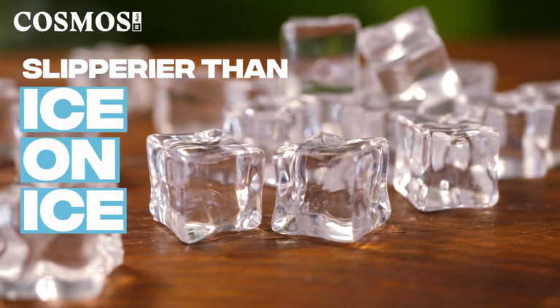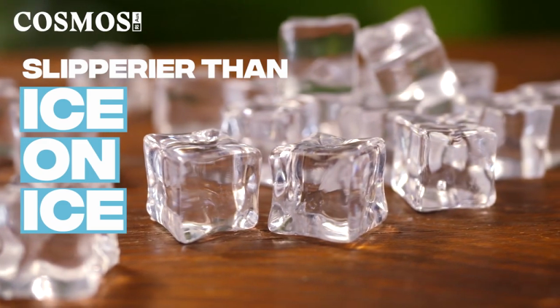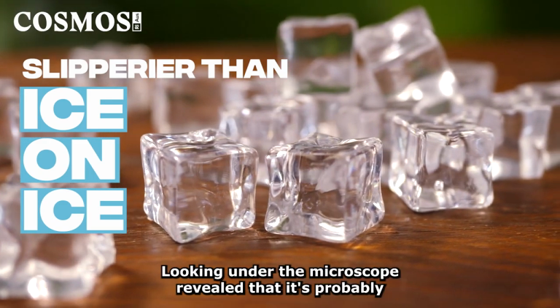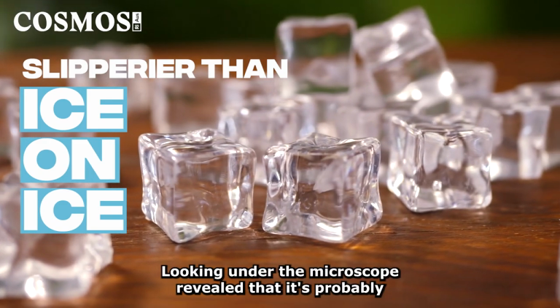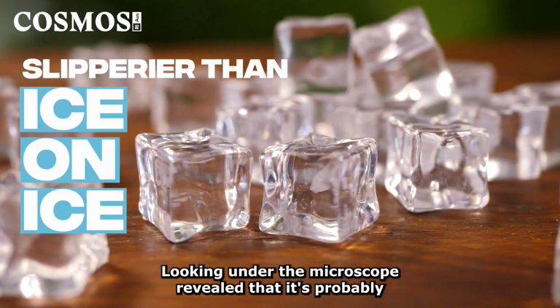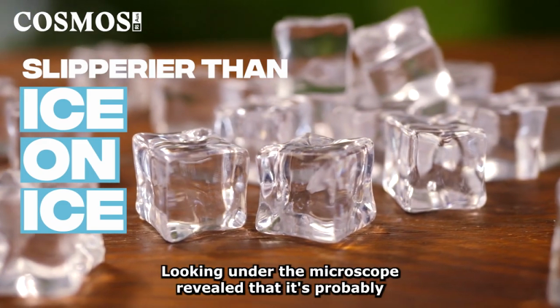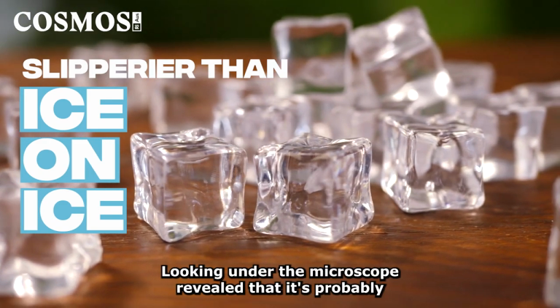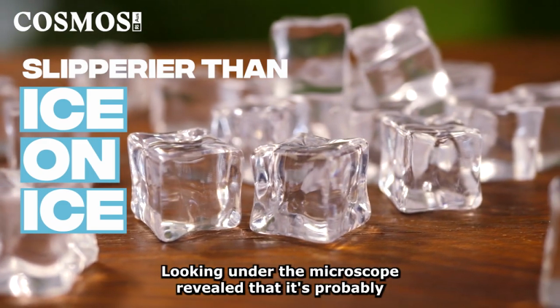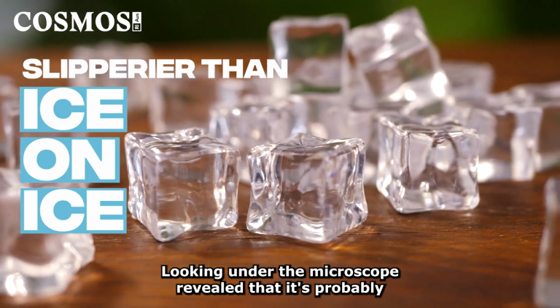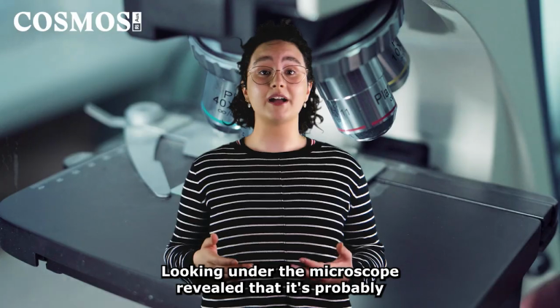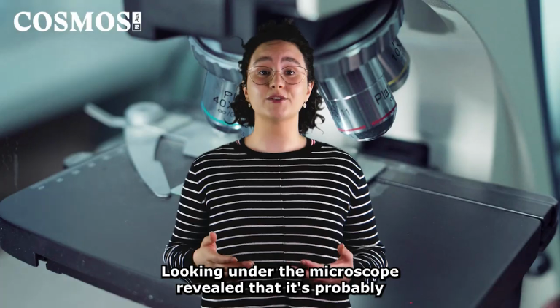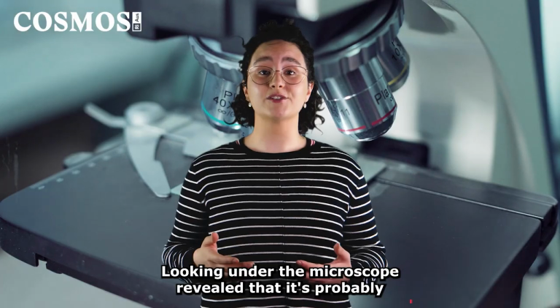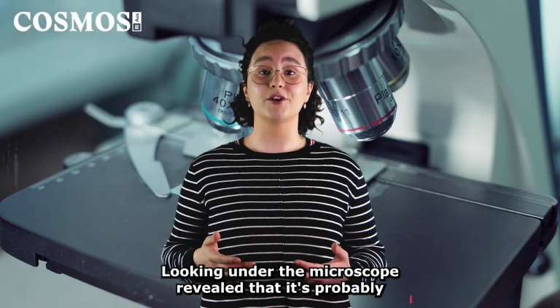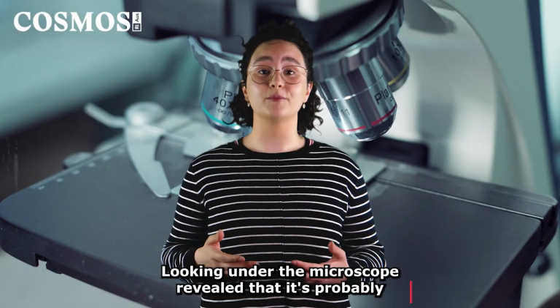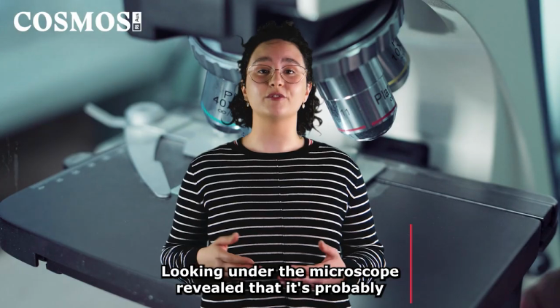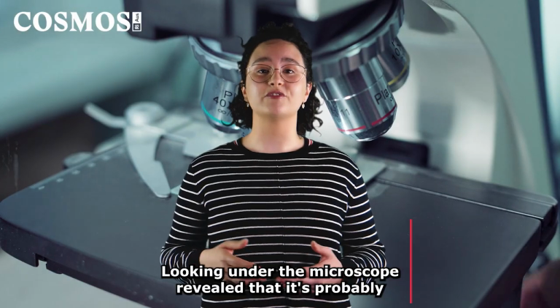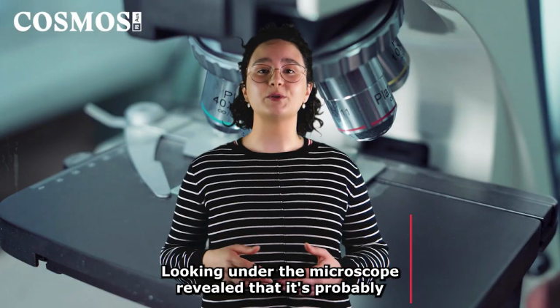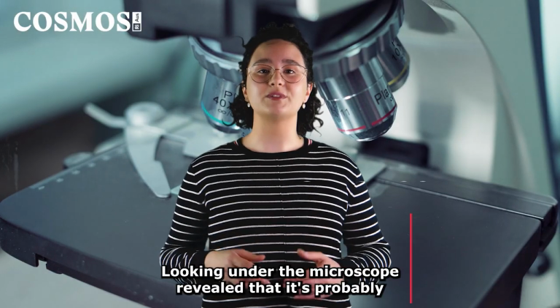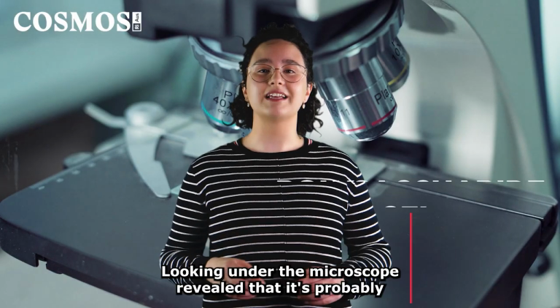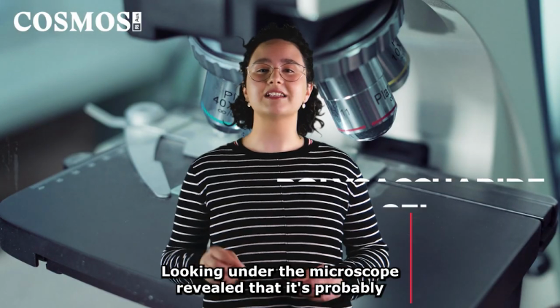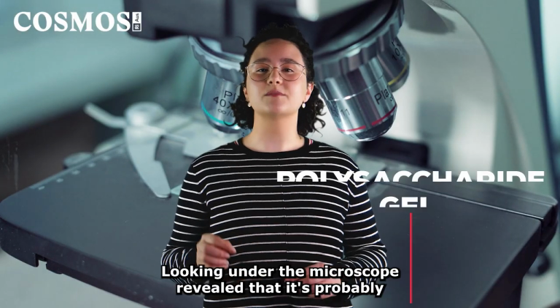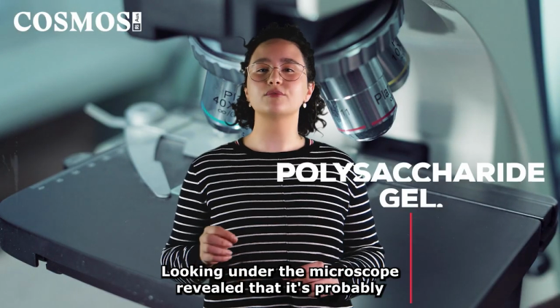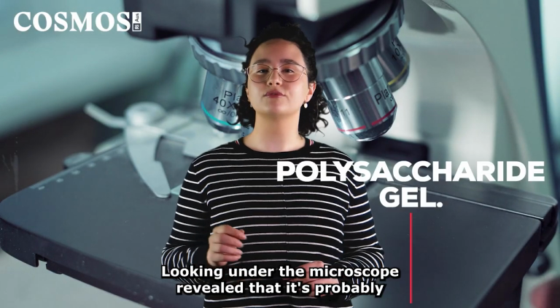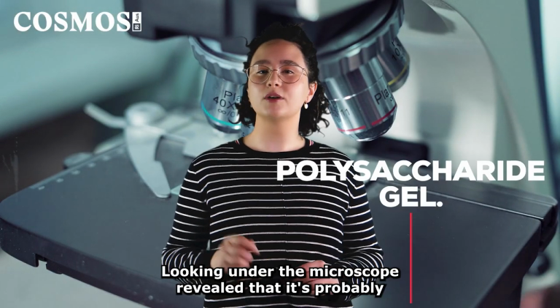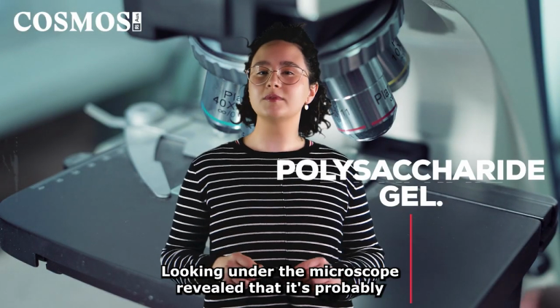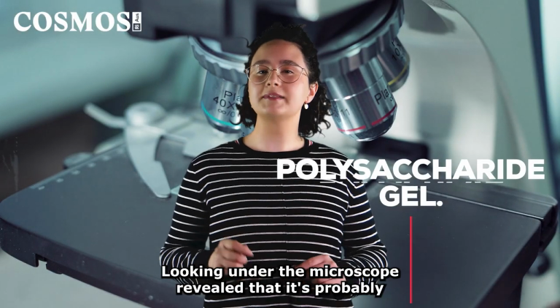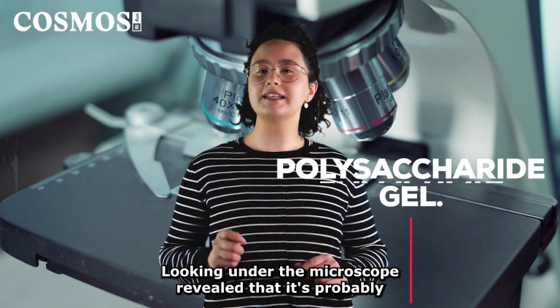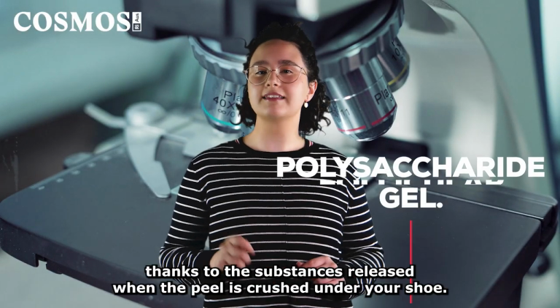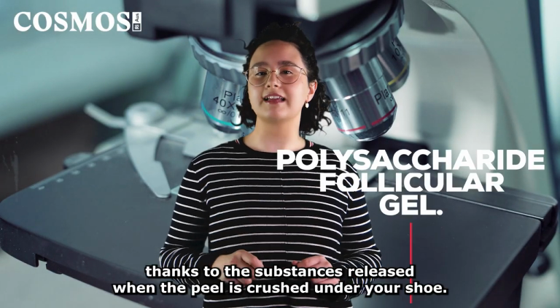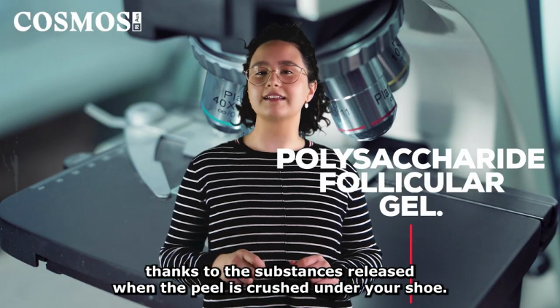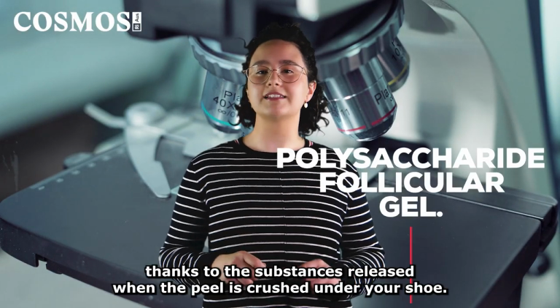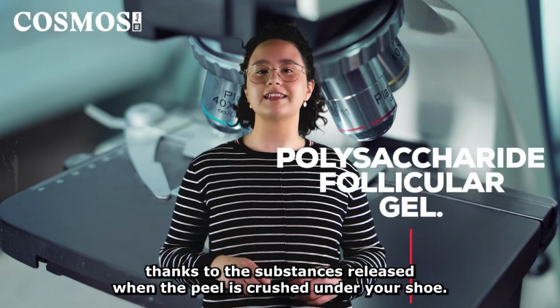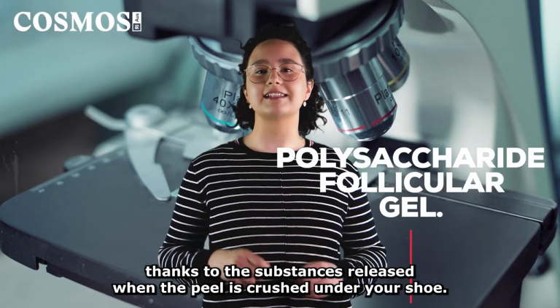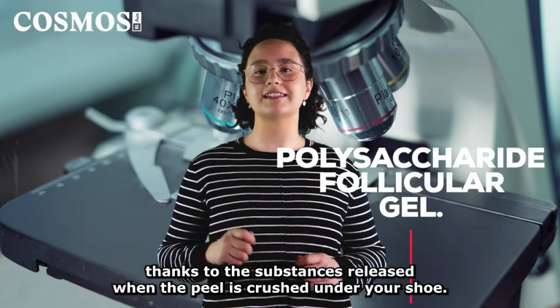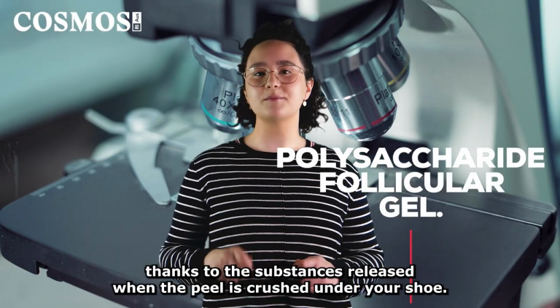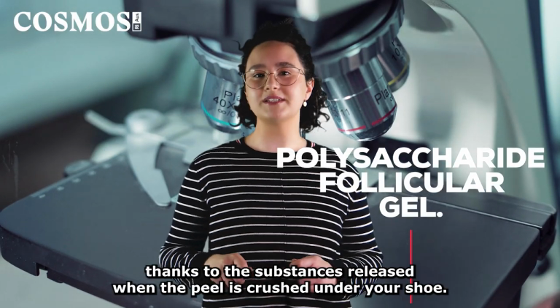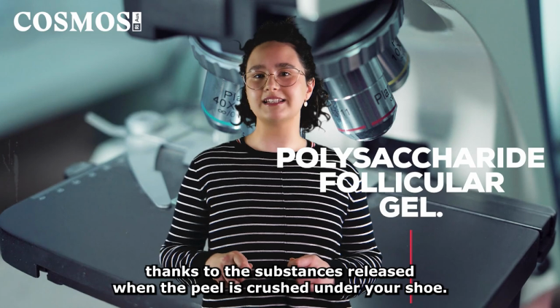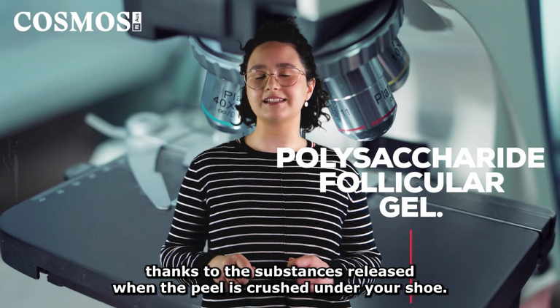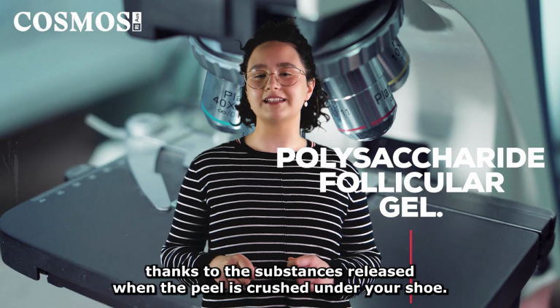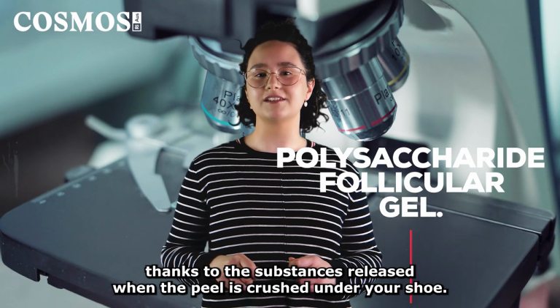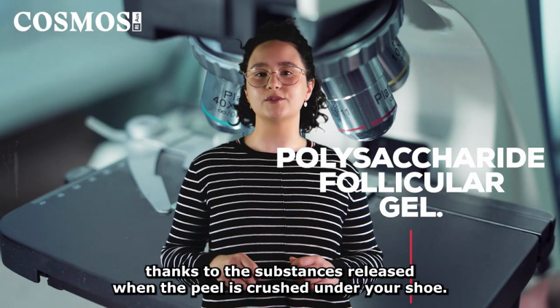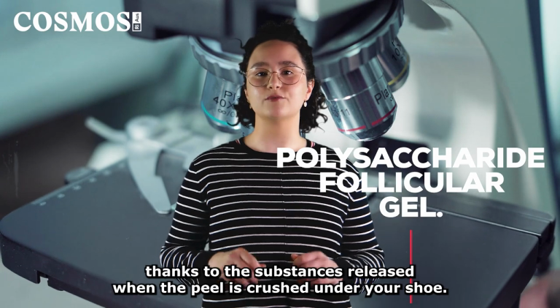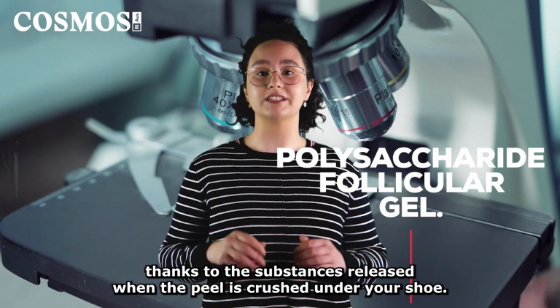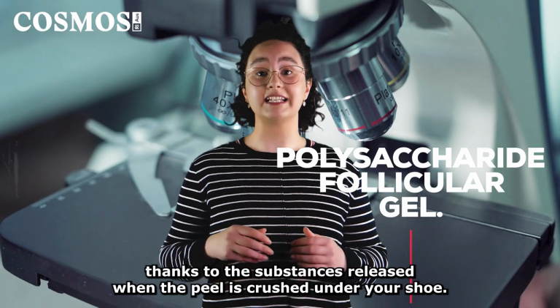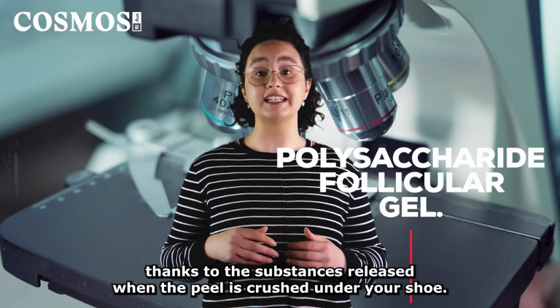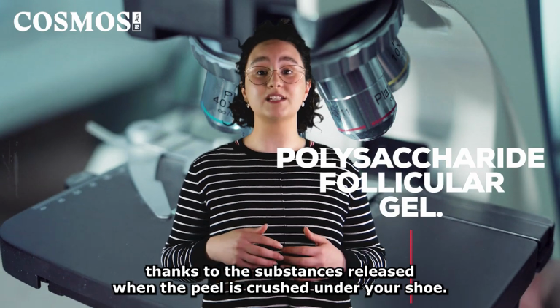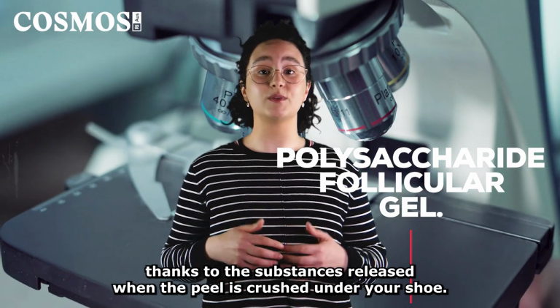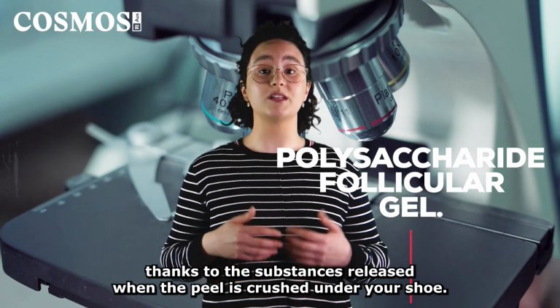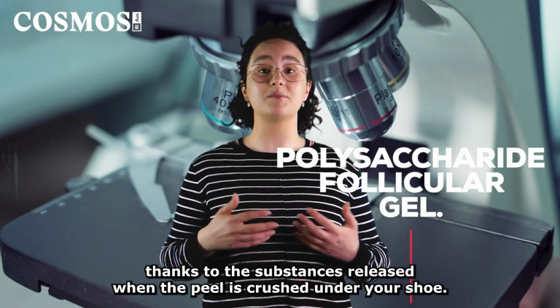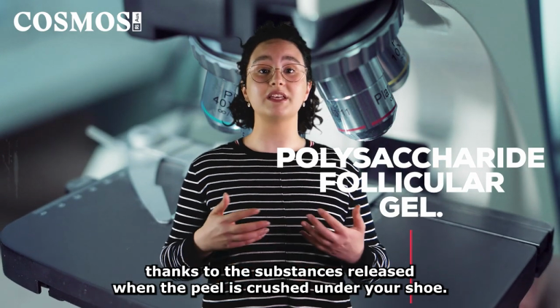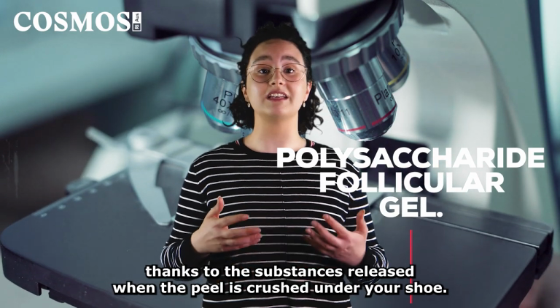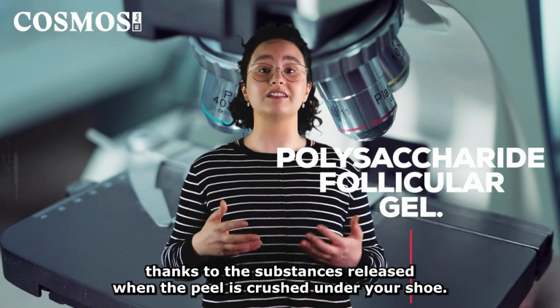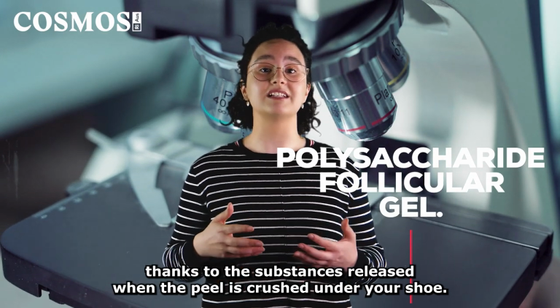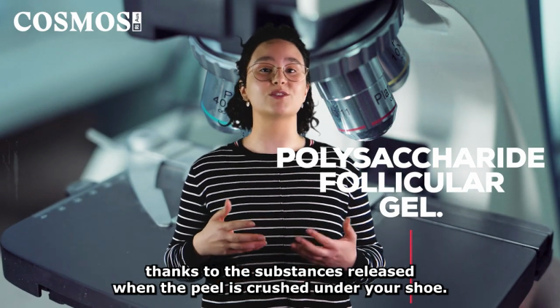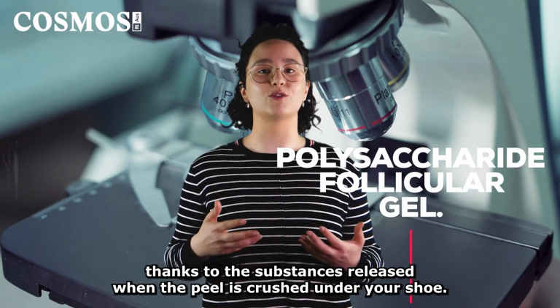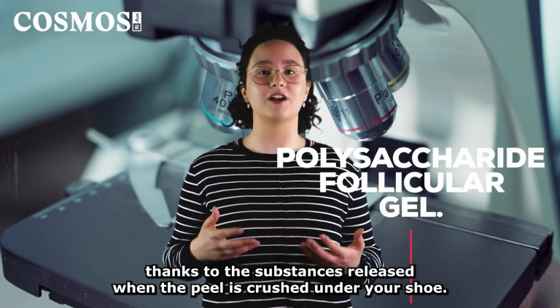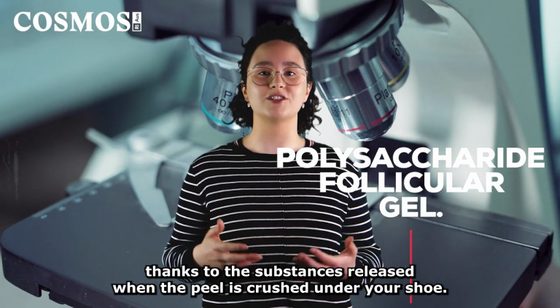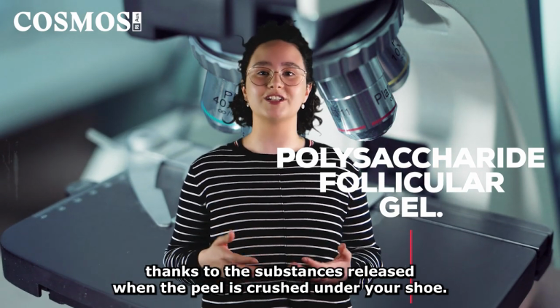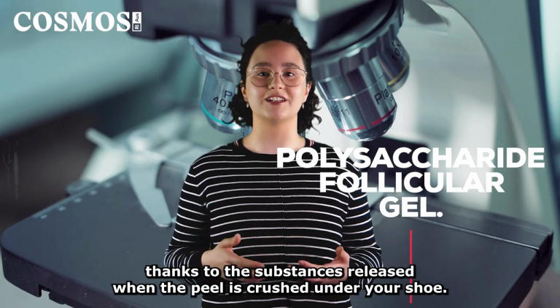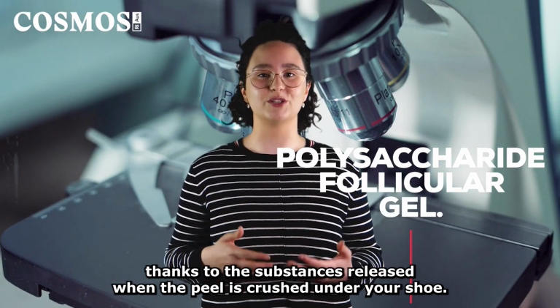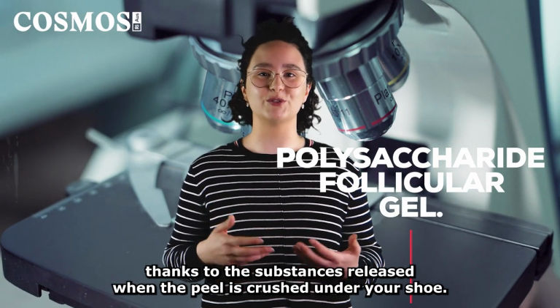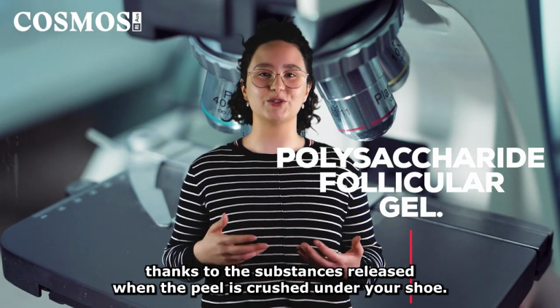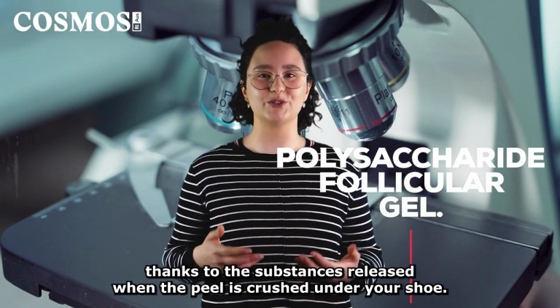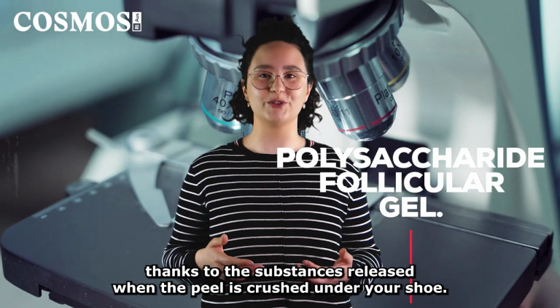Looking under the microscope revealed that it's probably thanks to the substances released when the peel is crushed under your shoe.